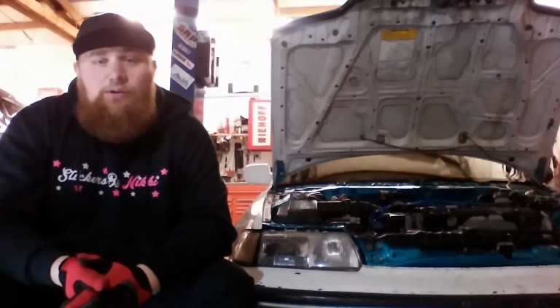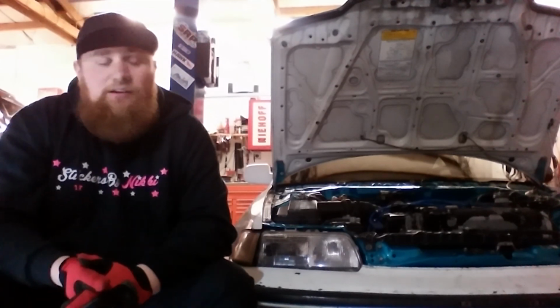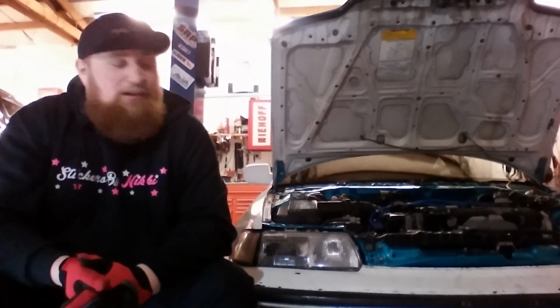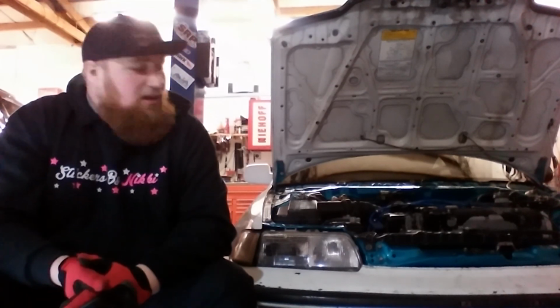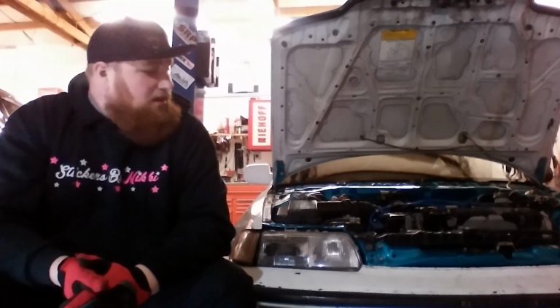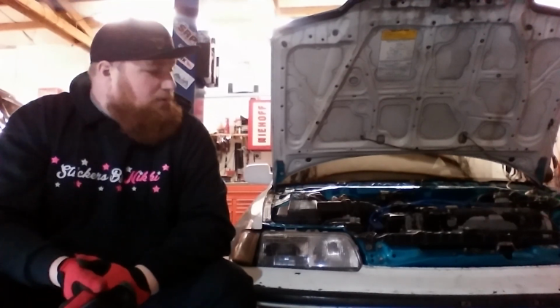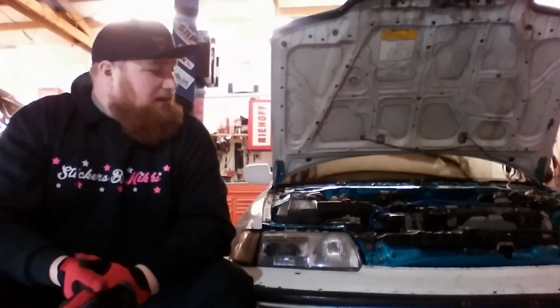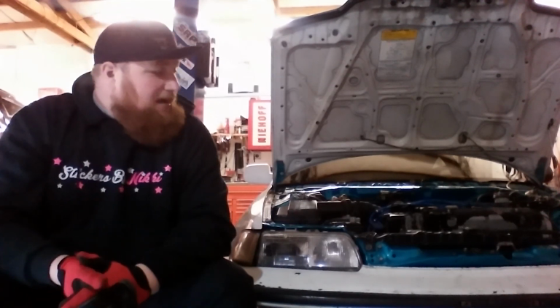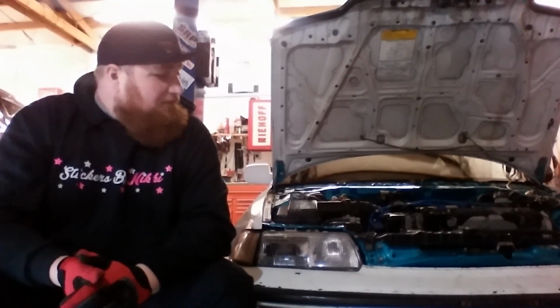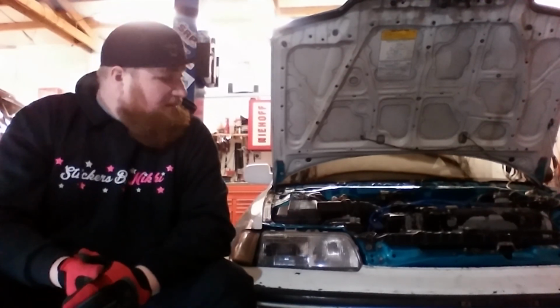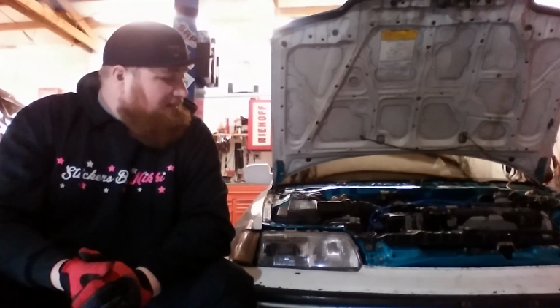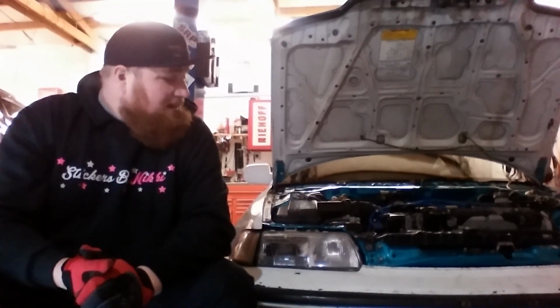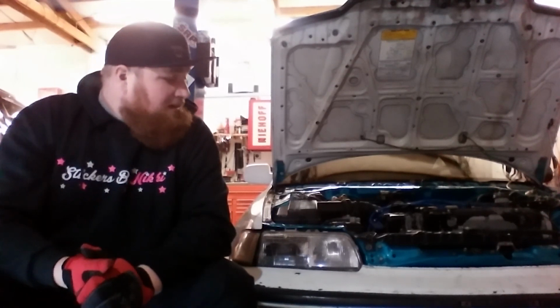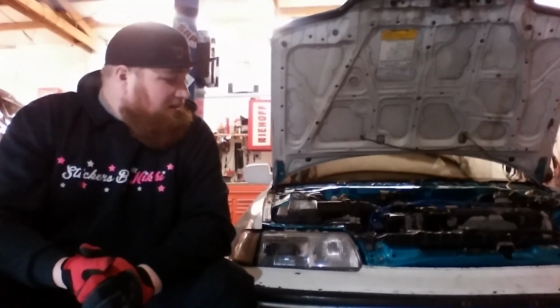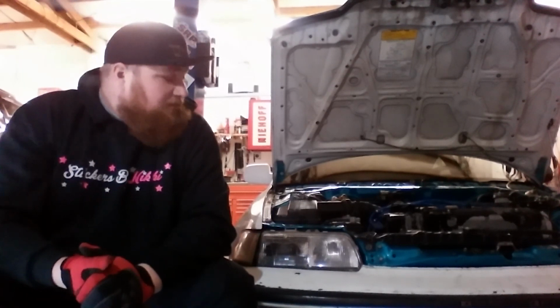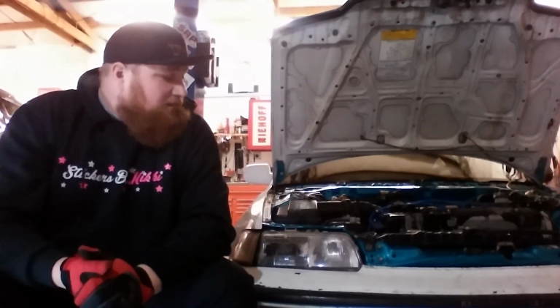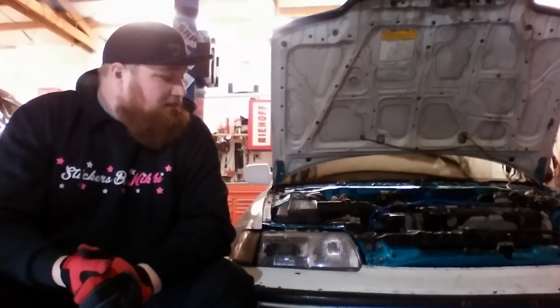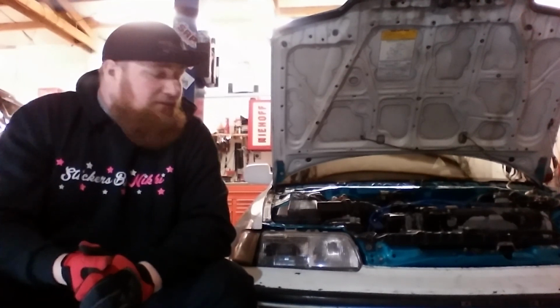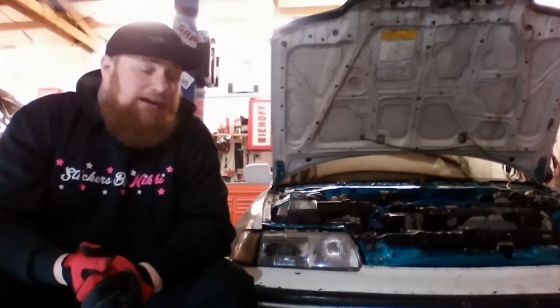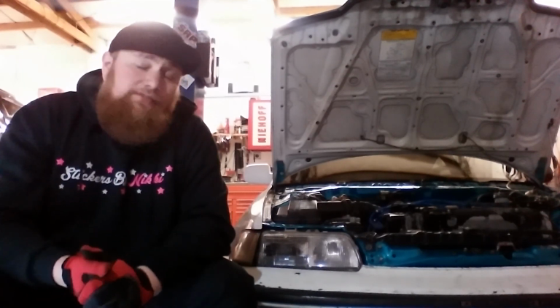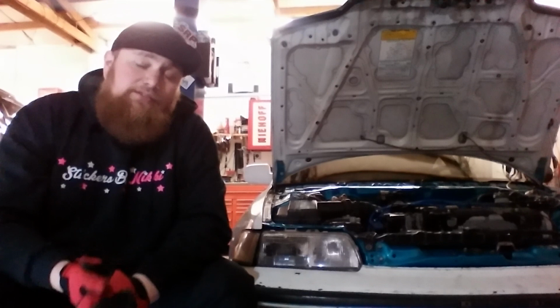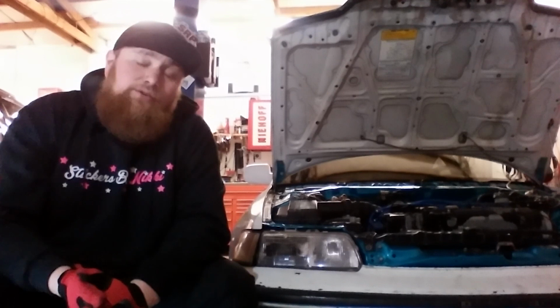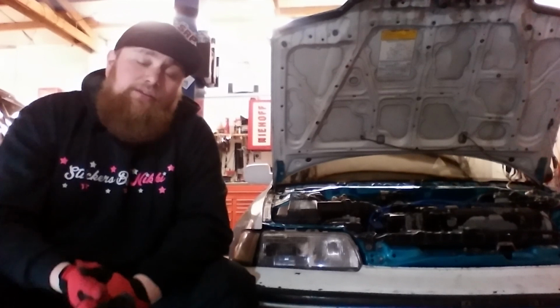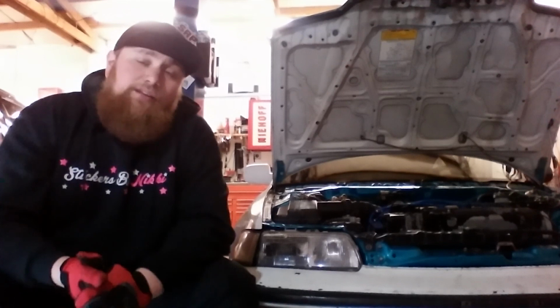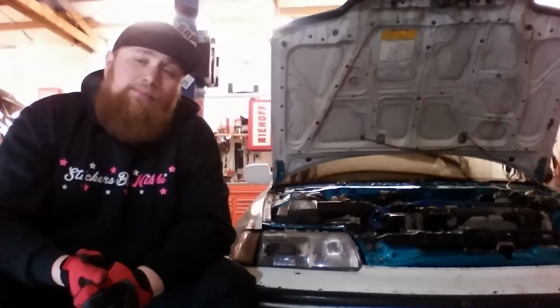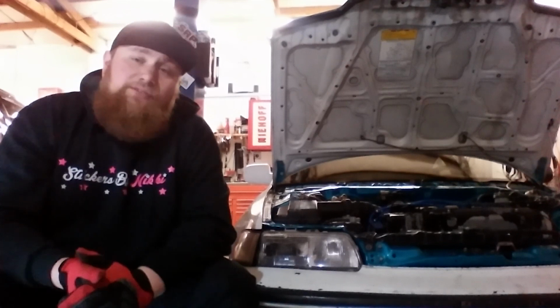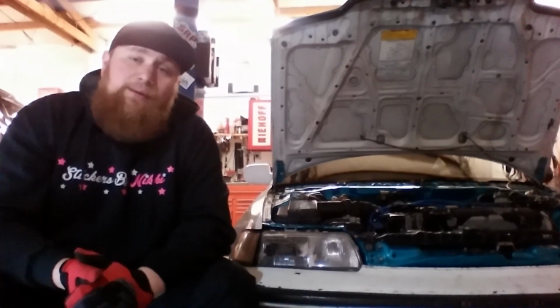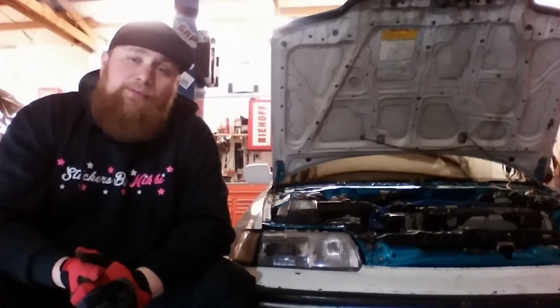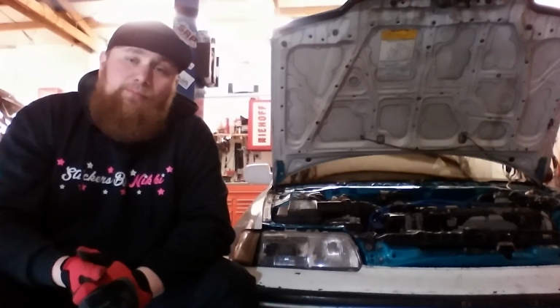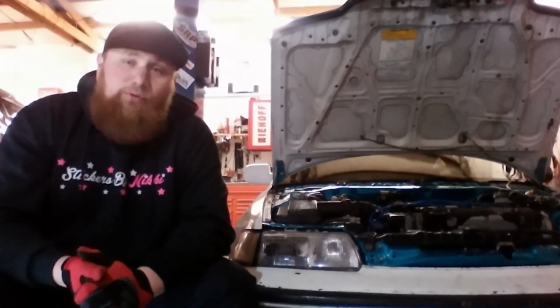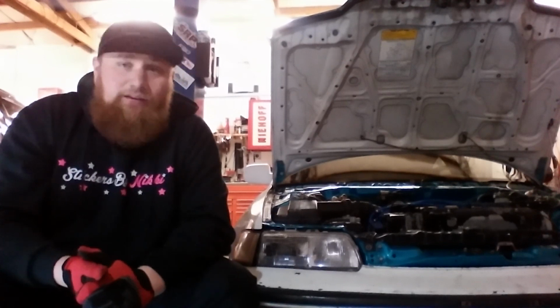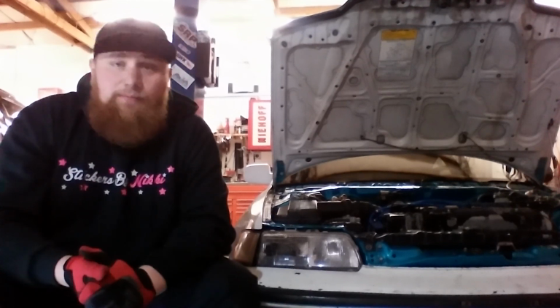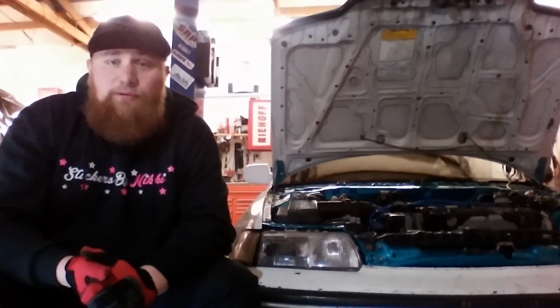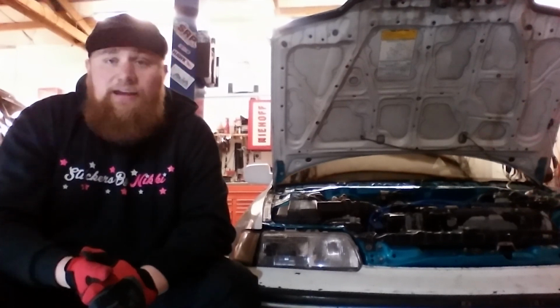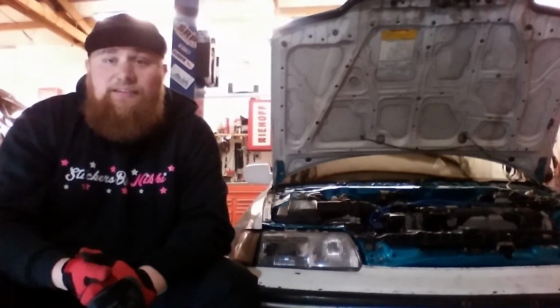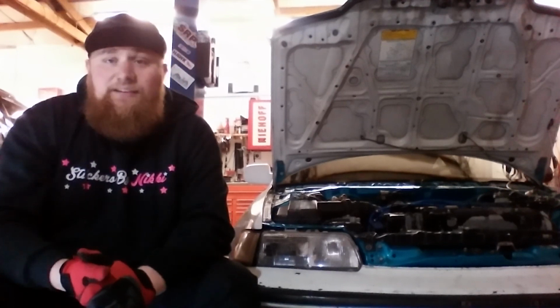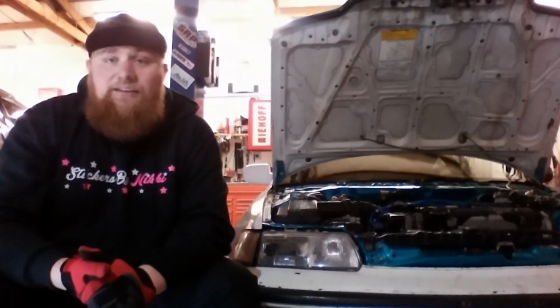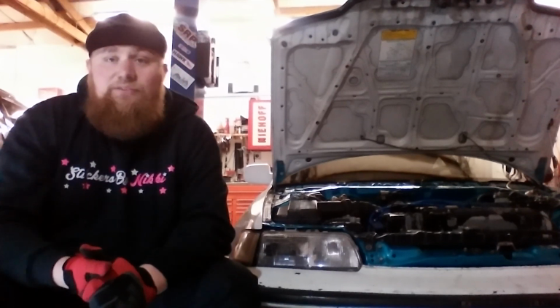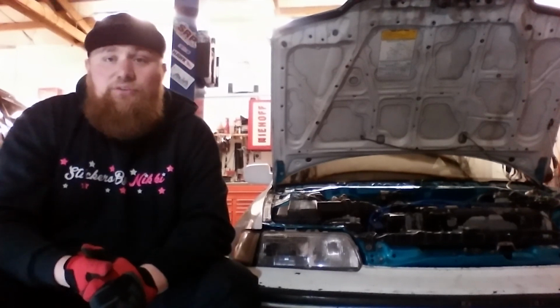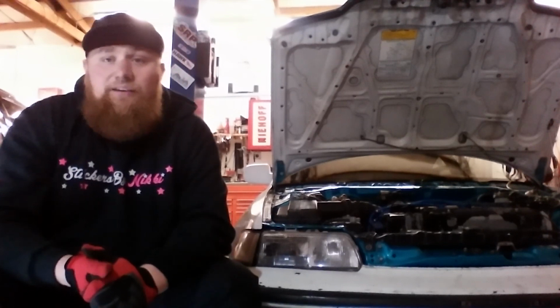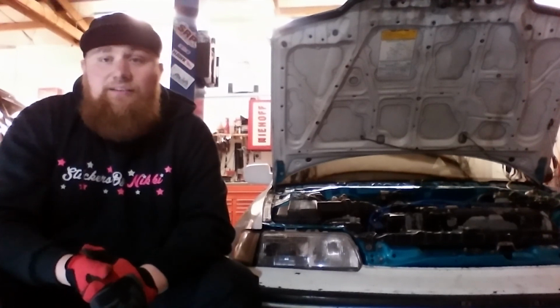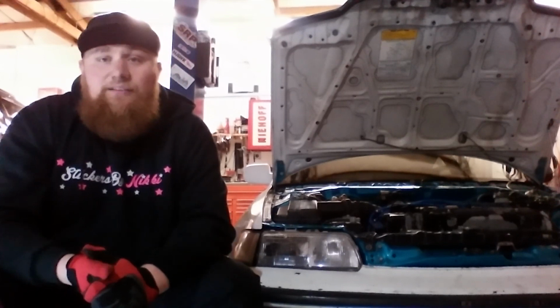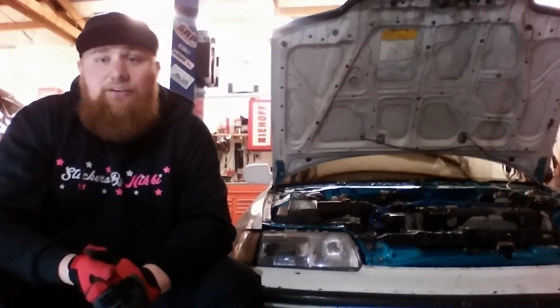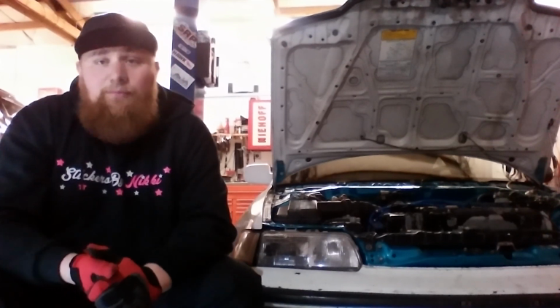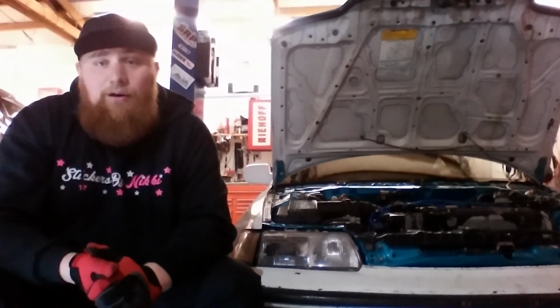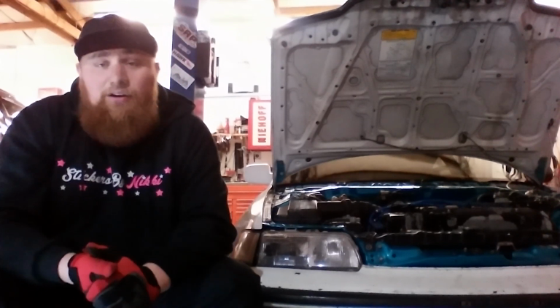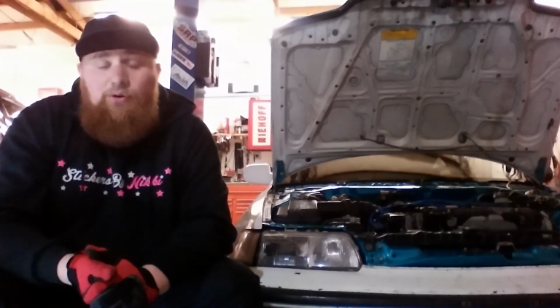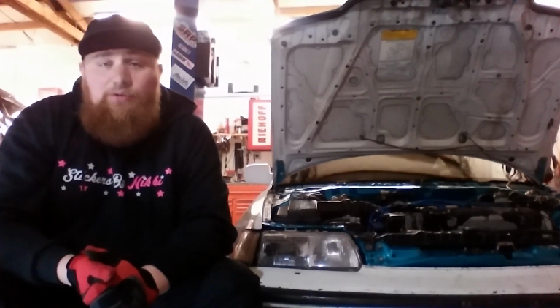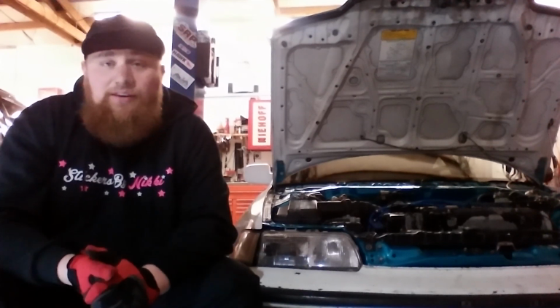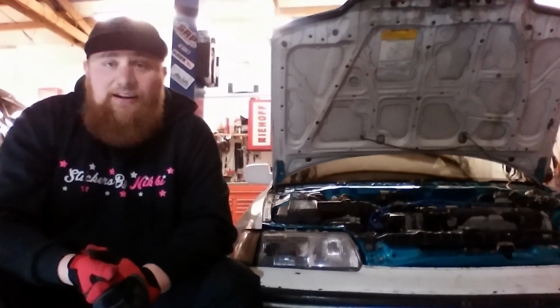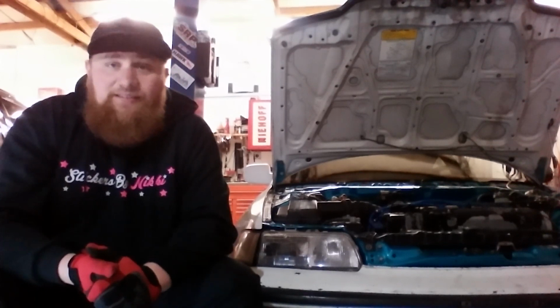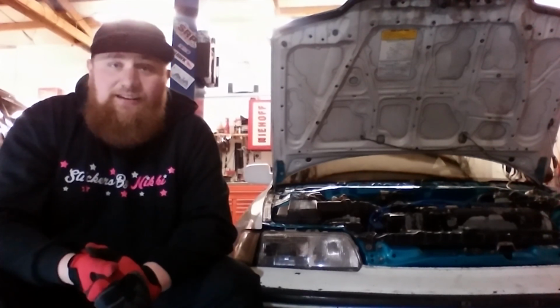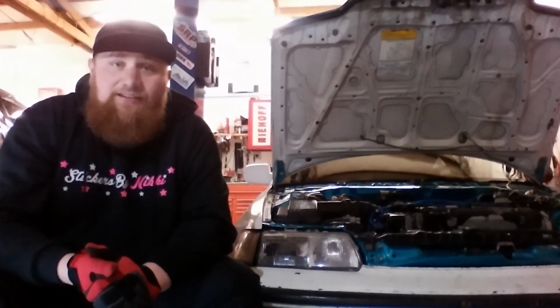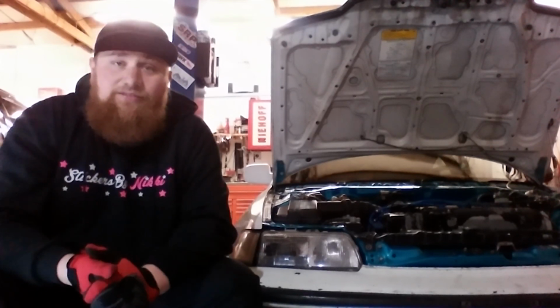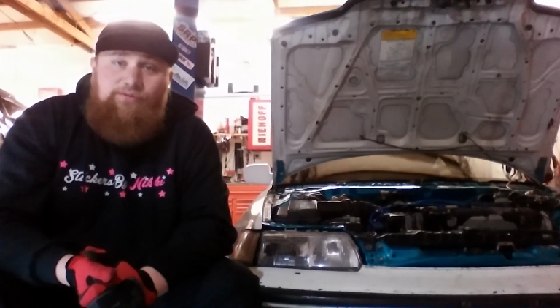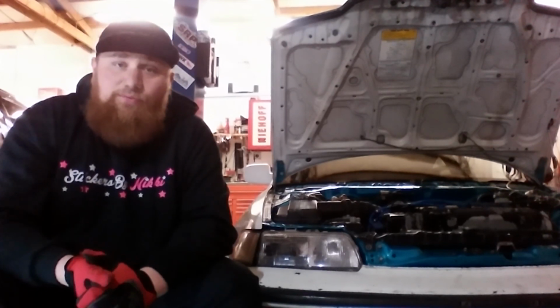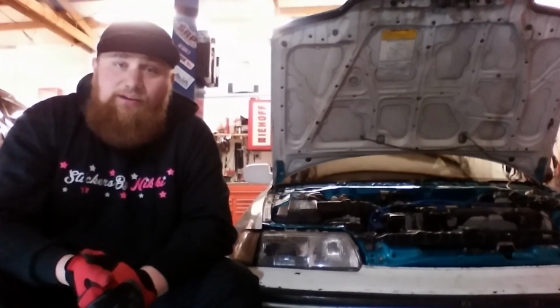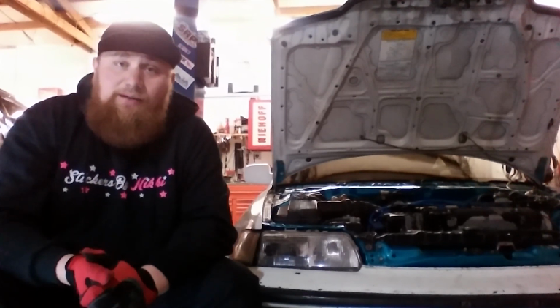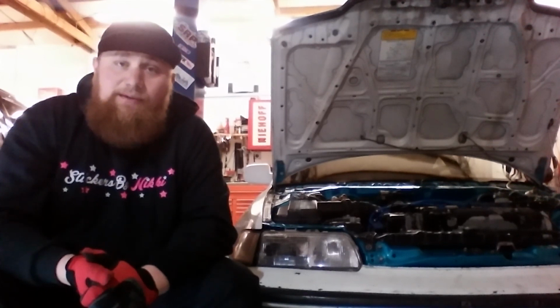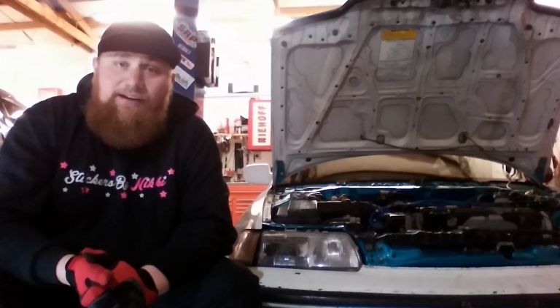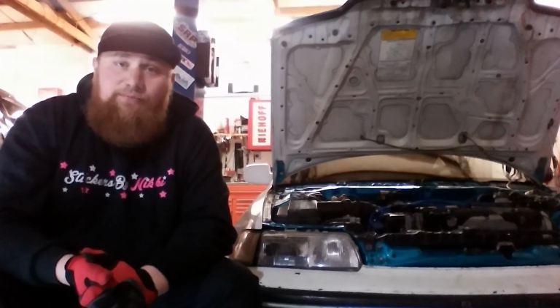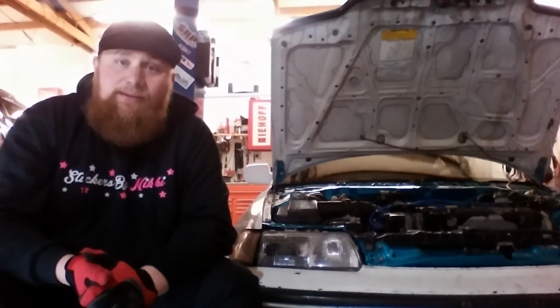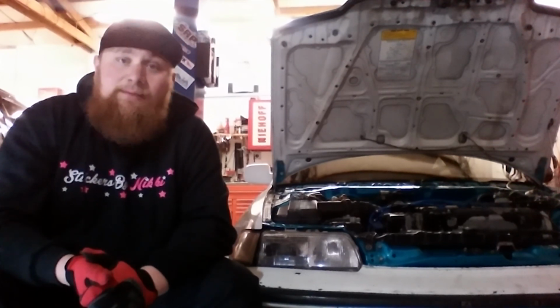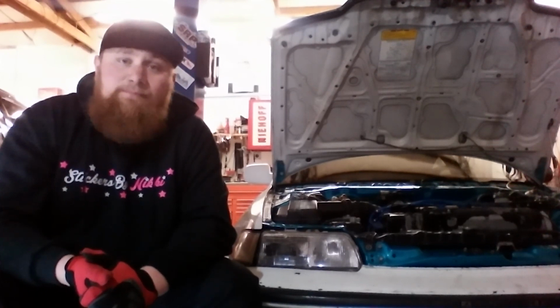So we got everything done. It's running and driving. Going to the alignment shop in the morning. The plan is to give it to Raylan here tomorrow or the next day as soon as we get it back from them.